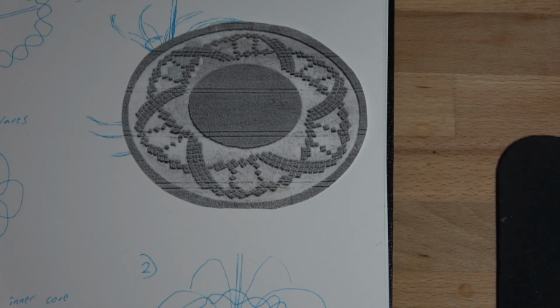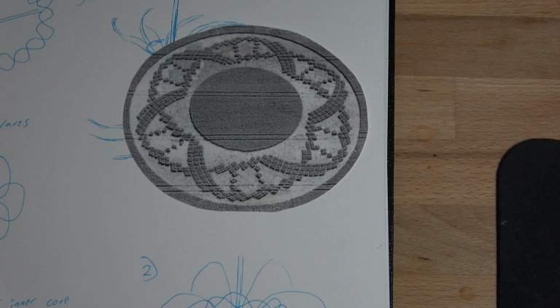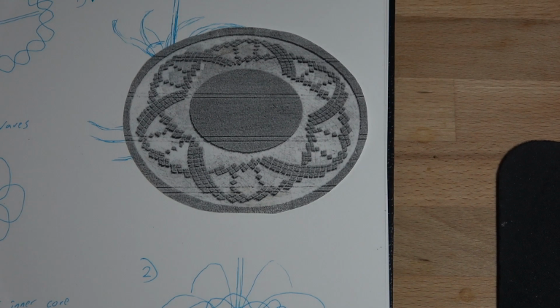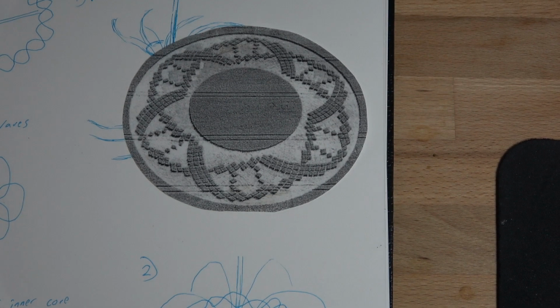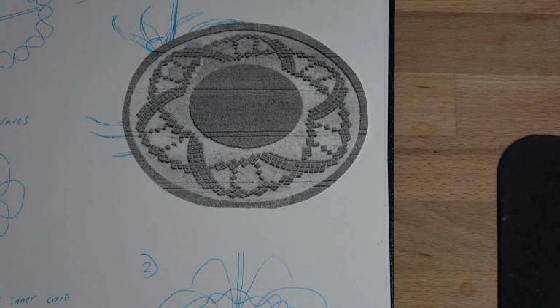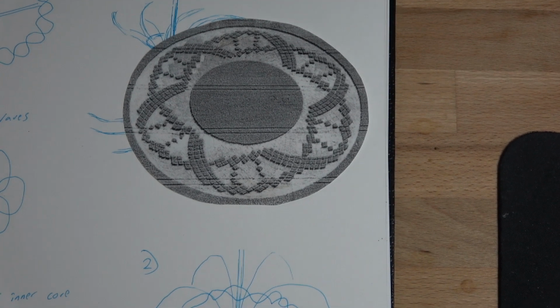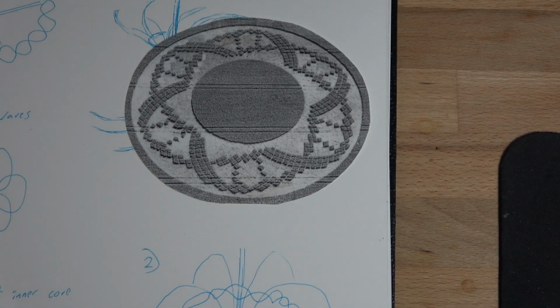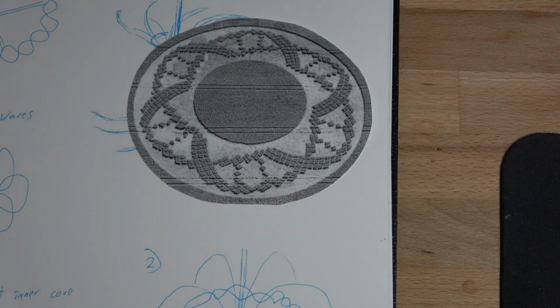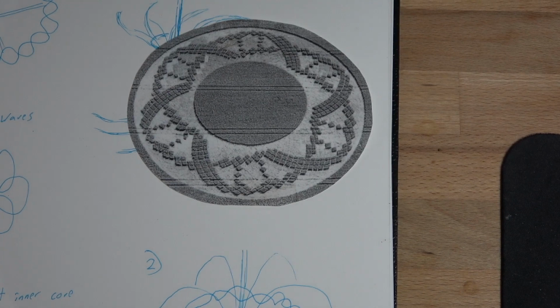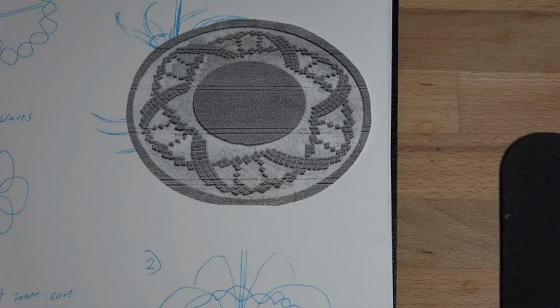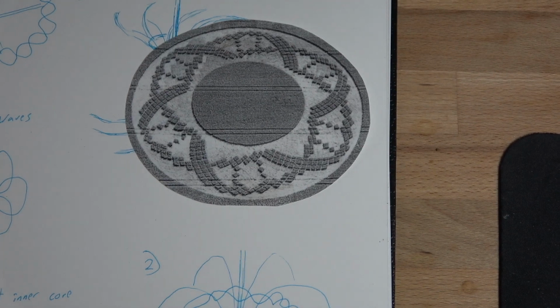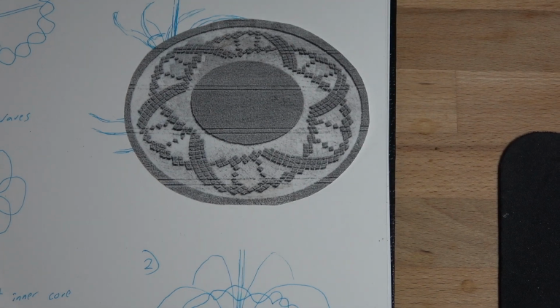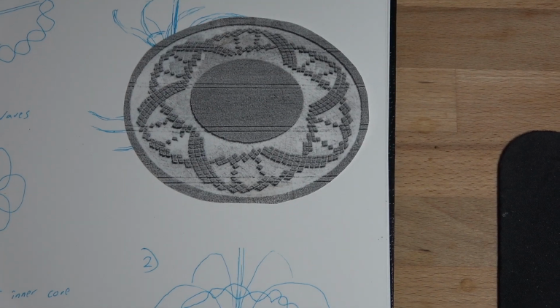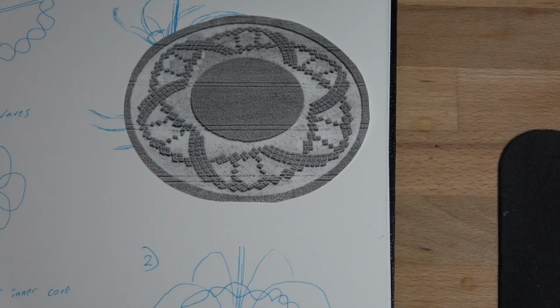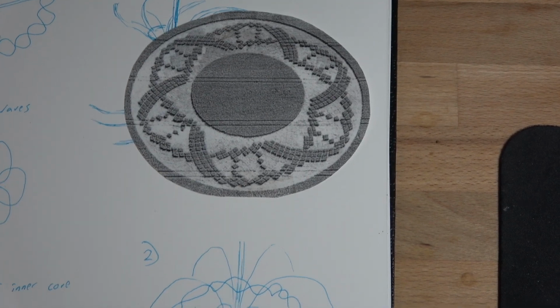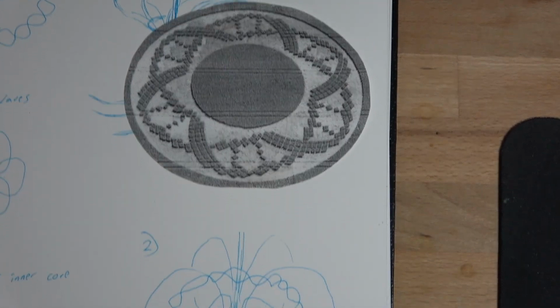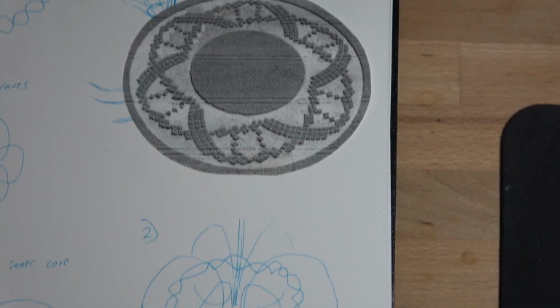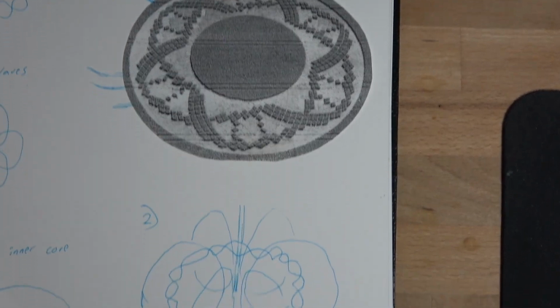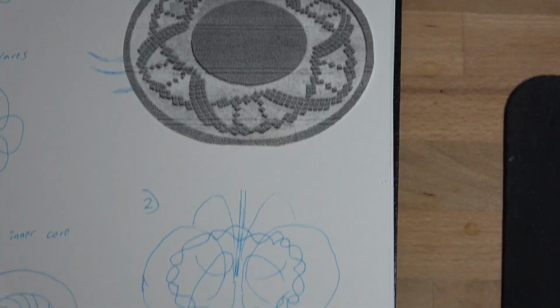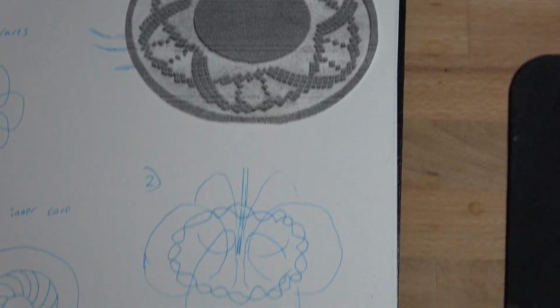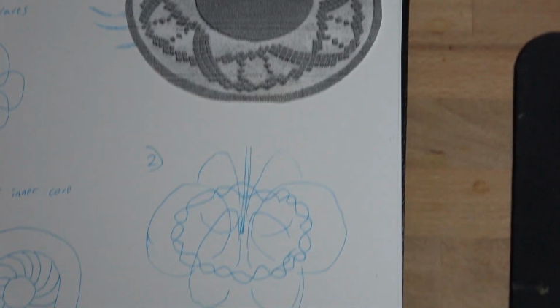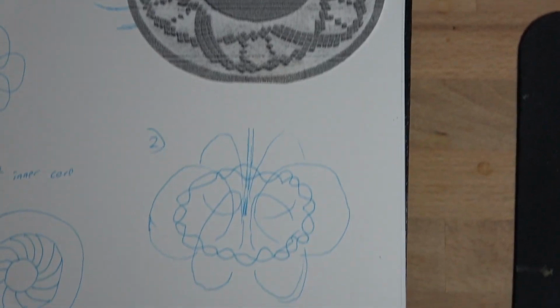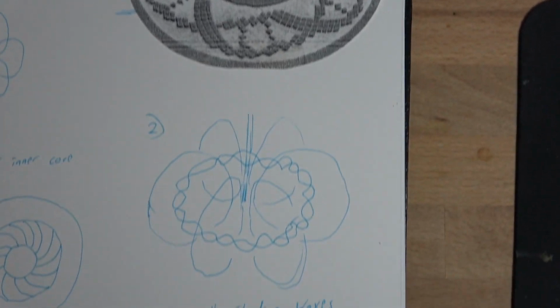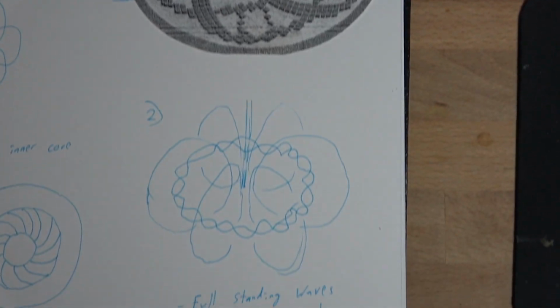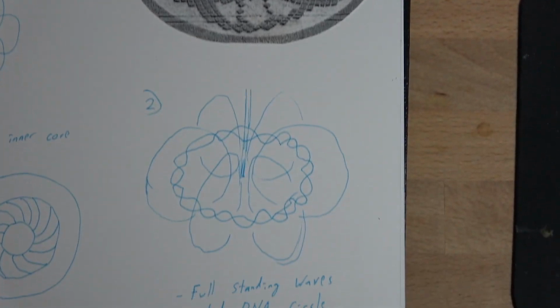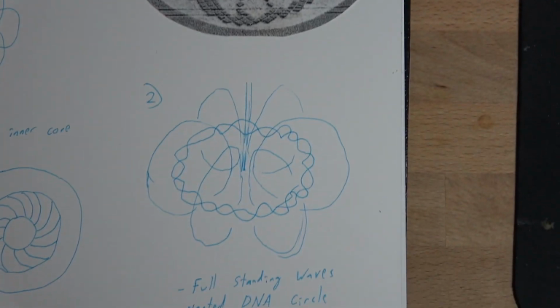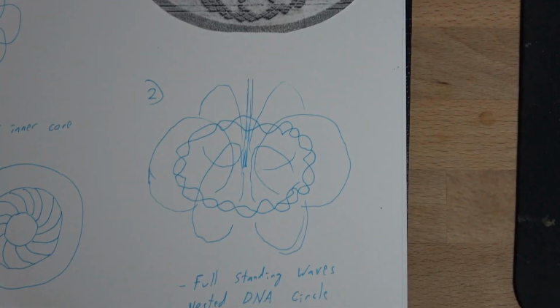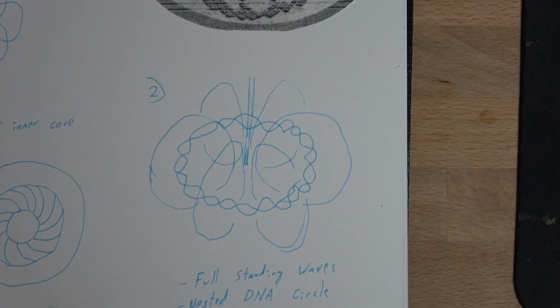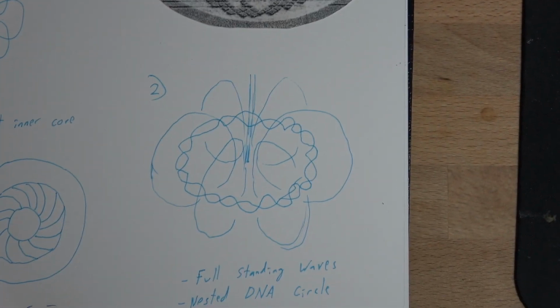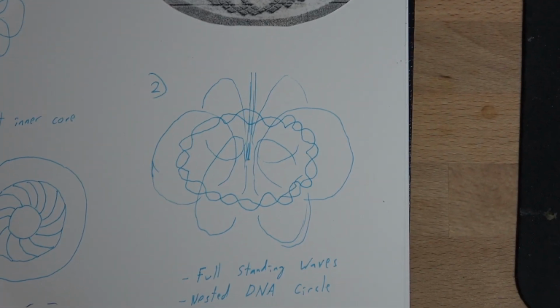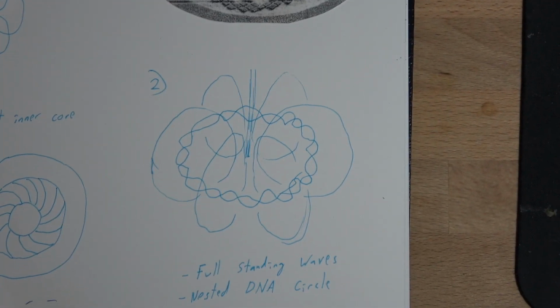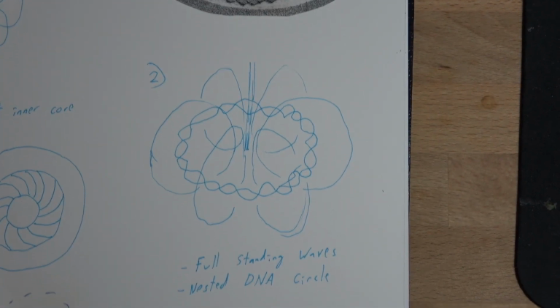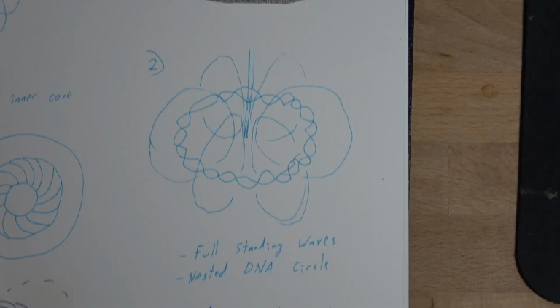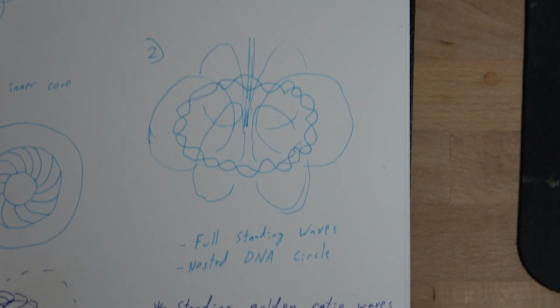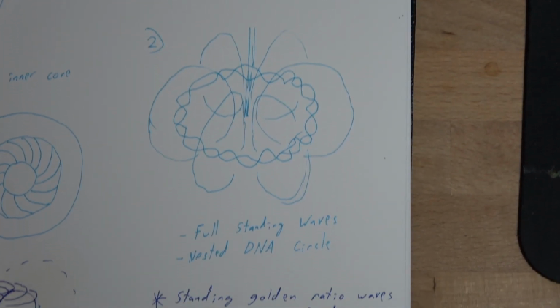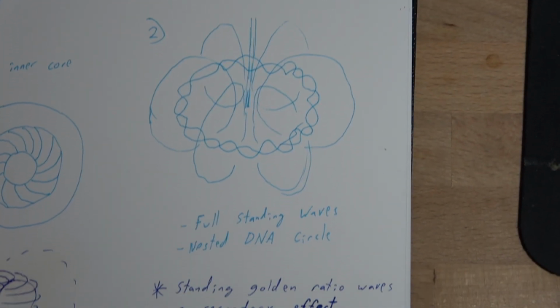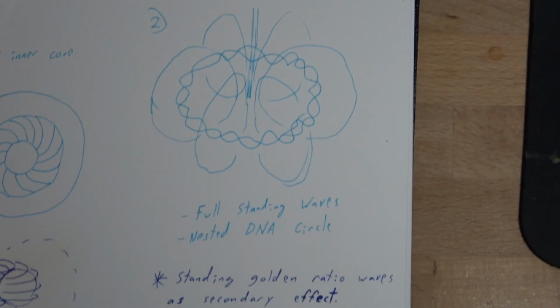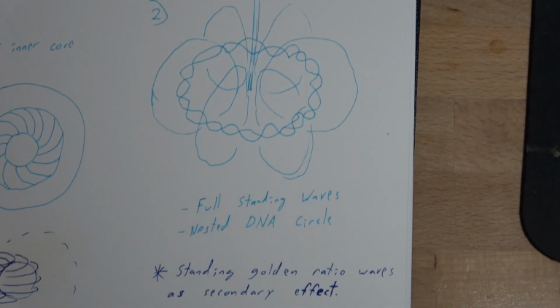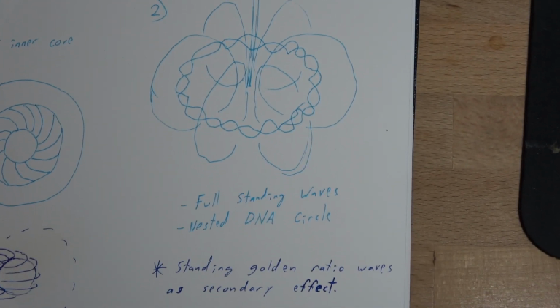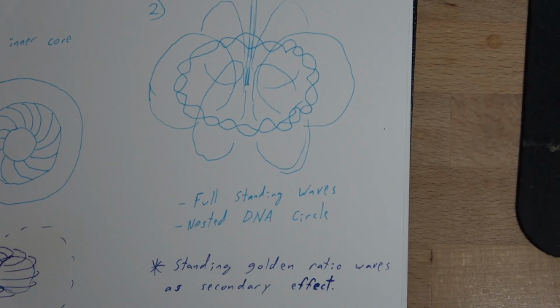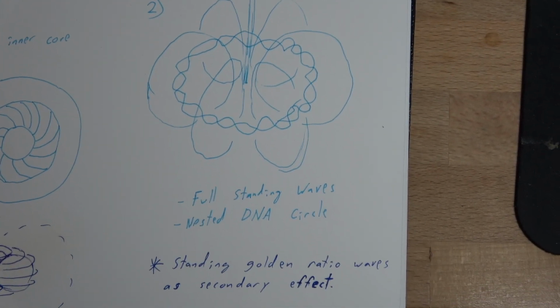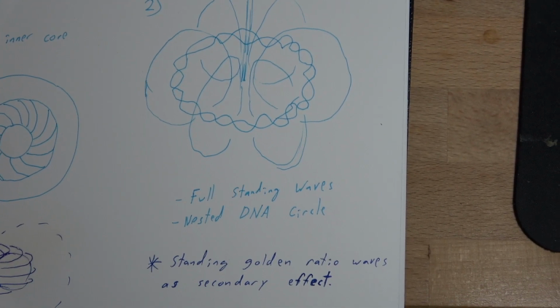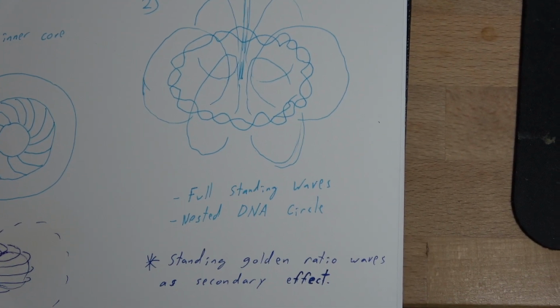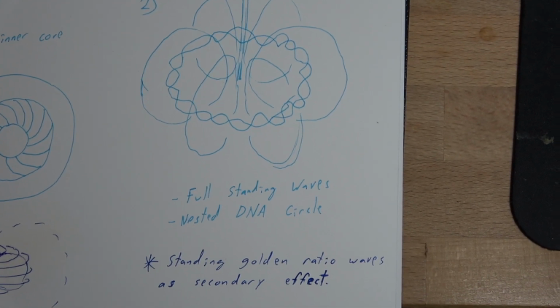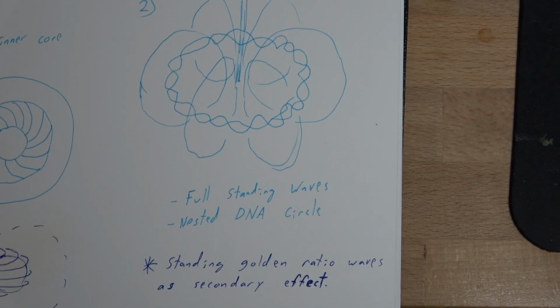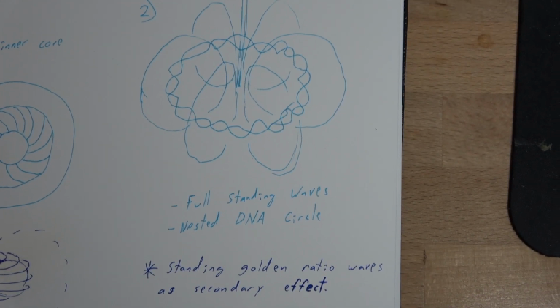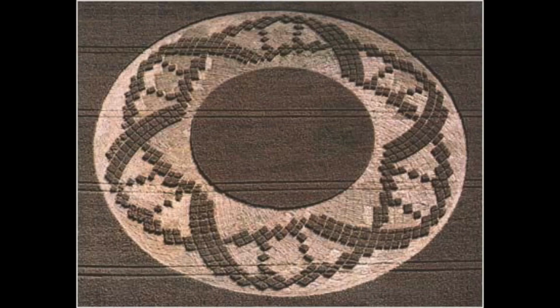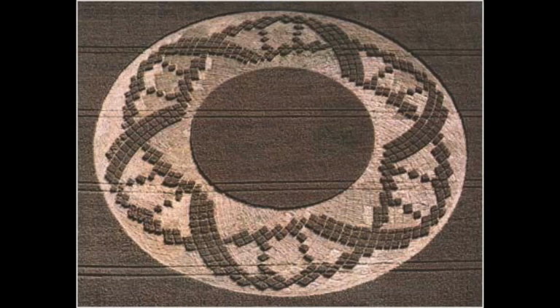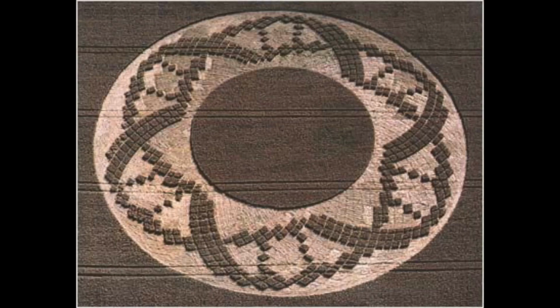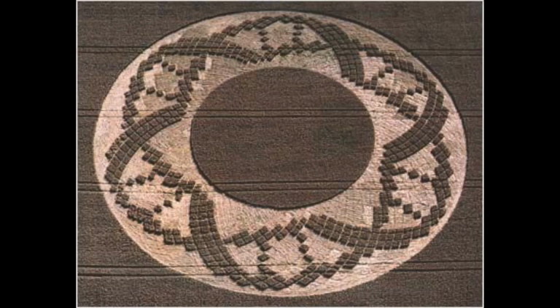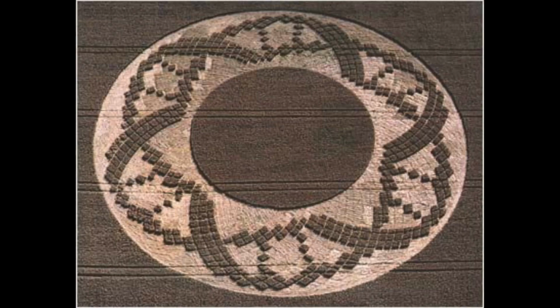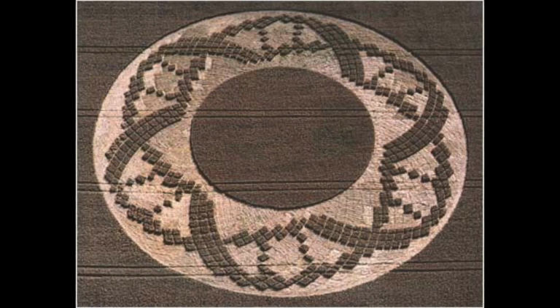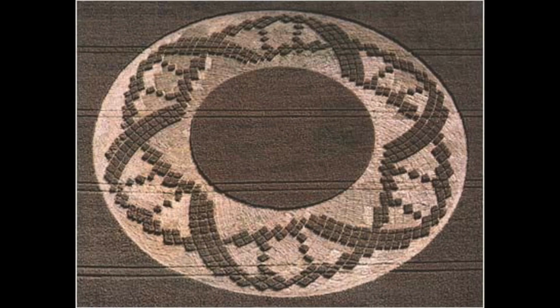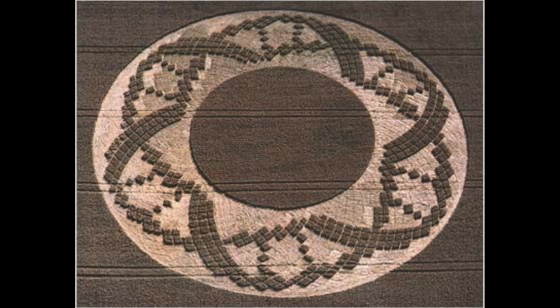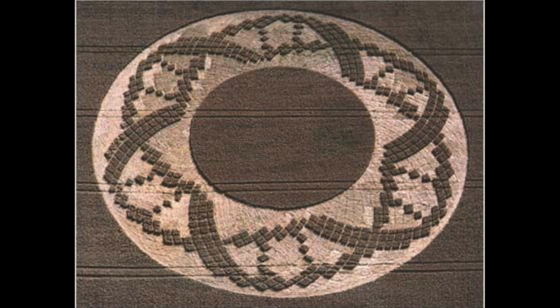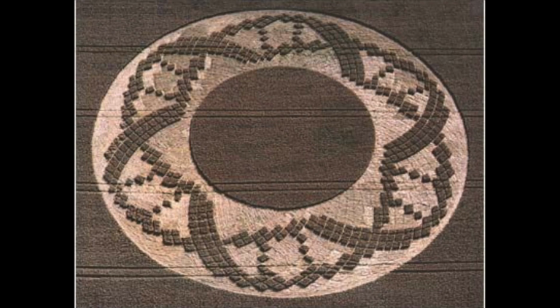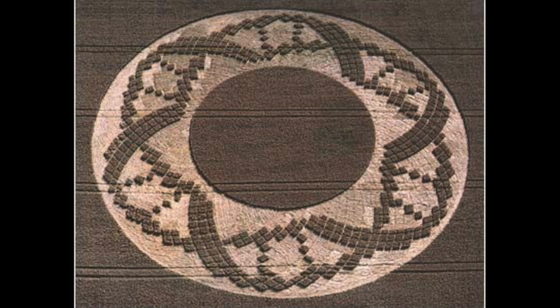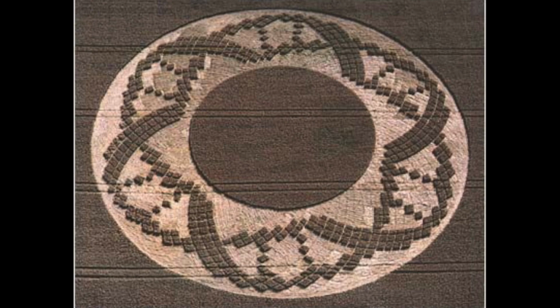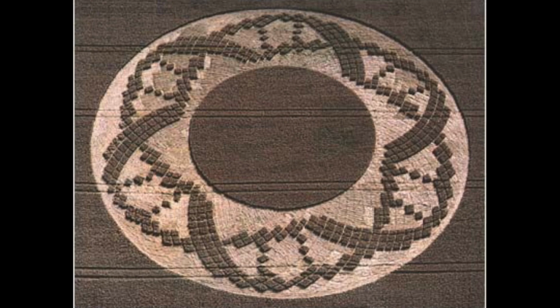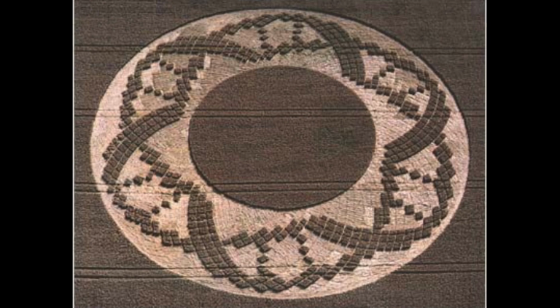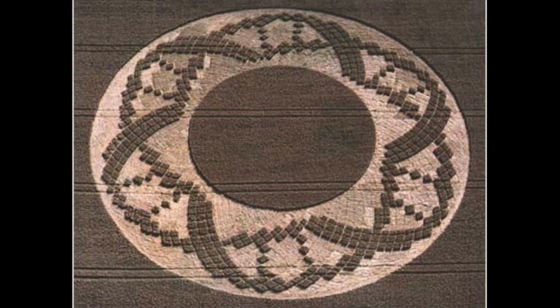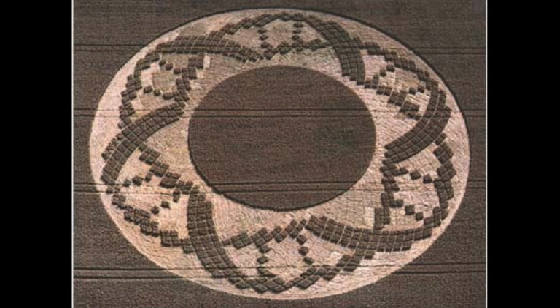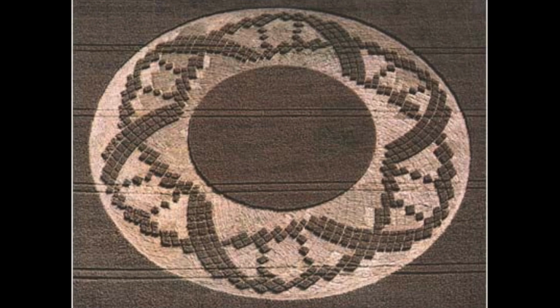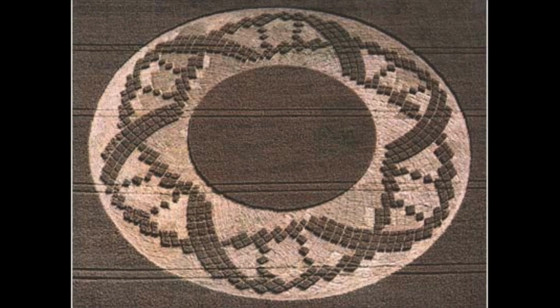This crop circle also nicely shows the same concept. It's a DNA helix in a circle.